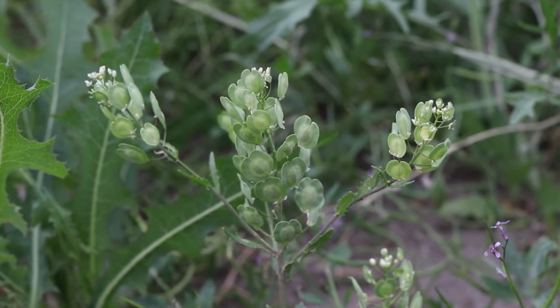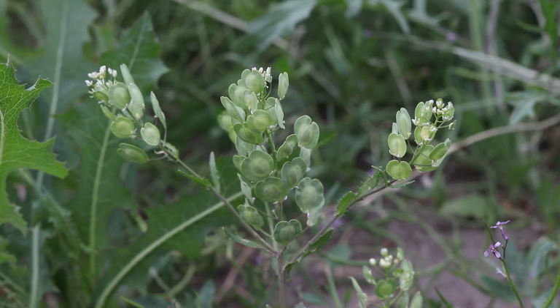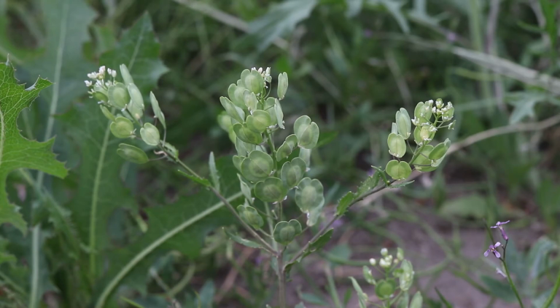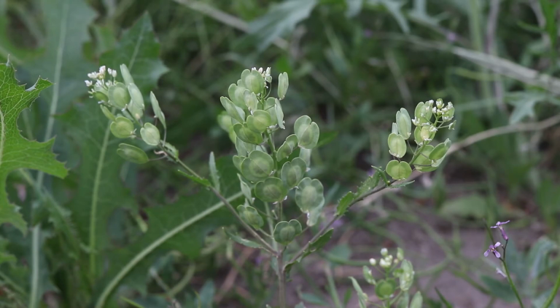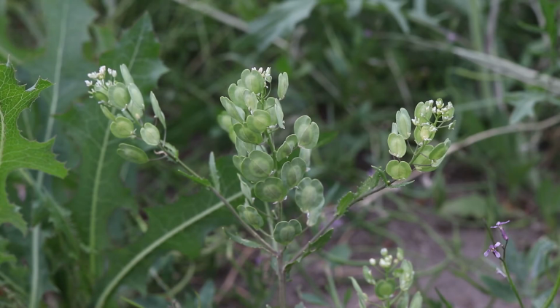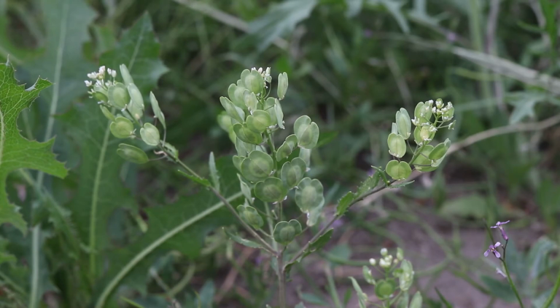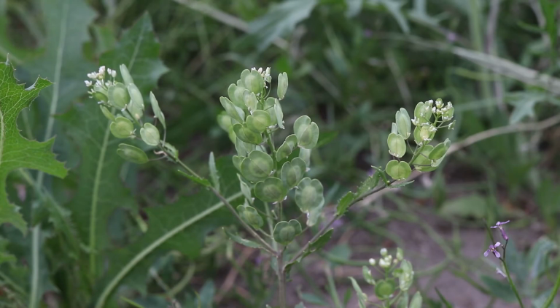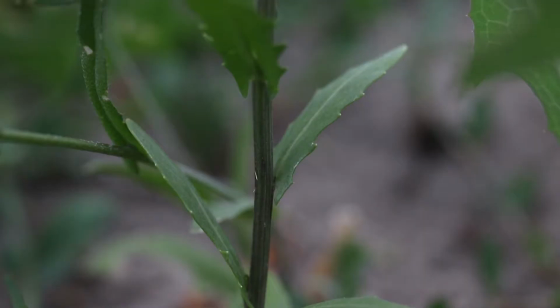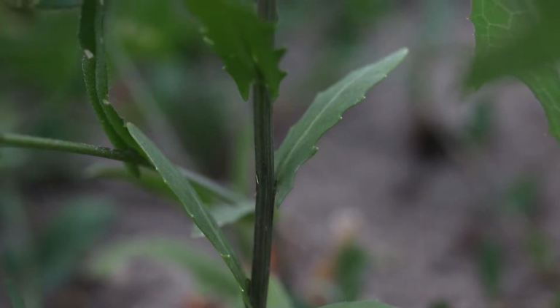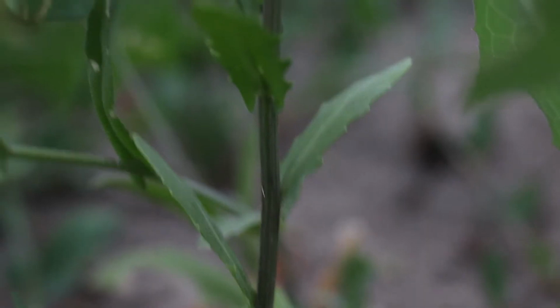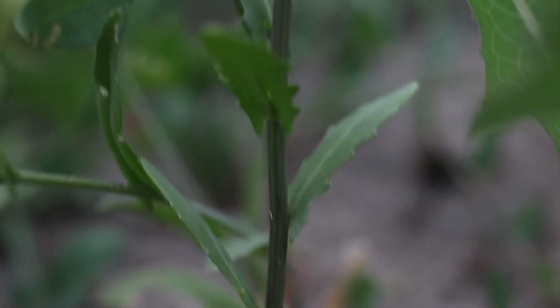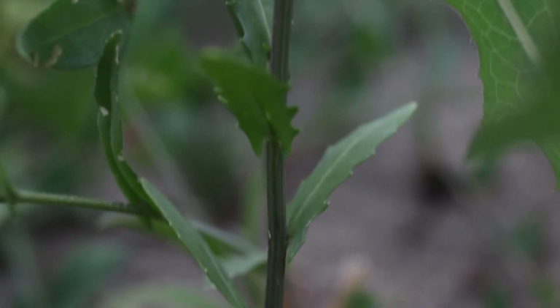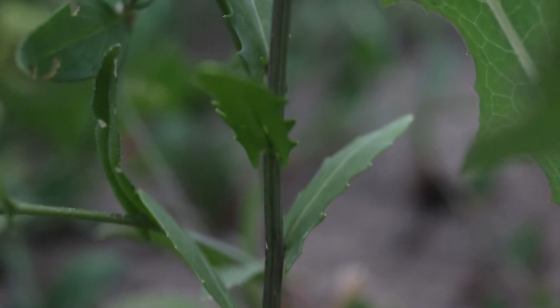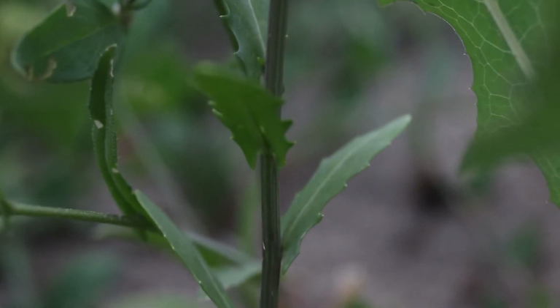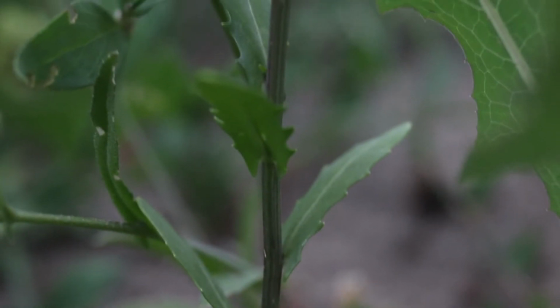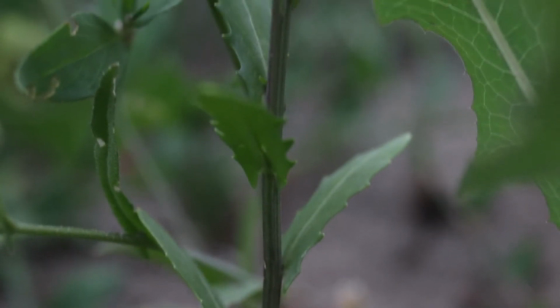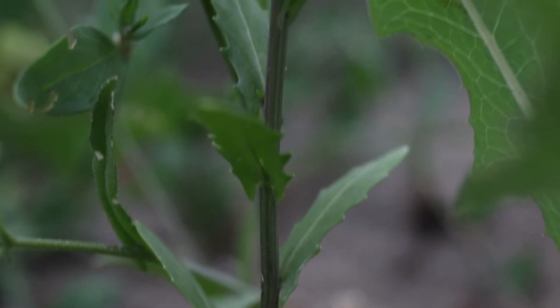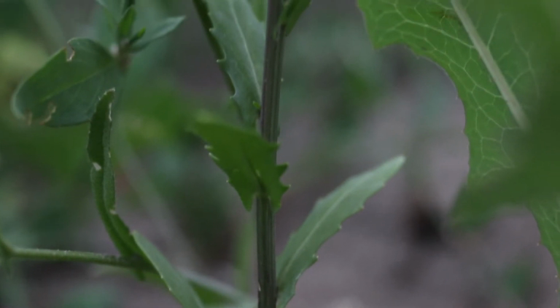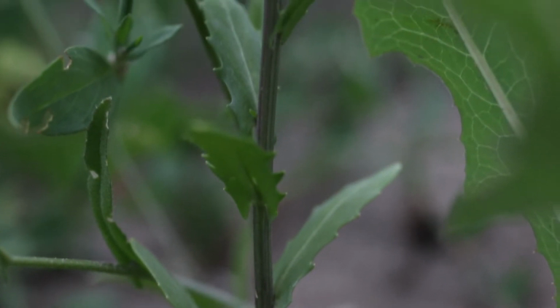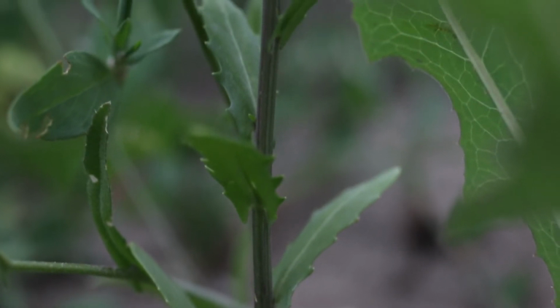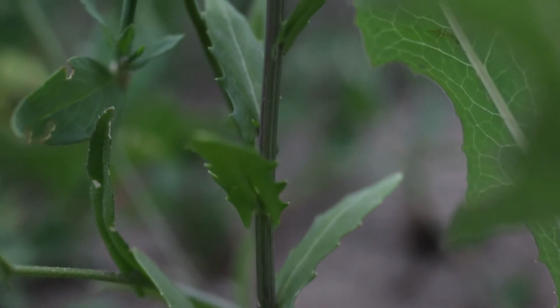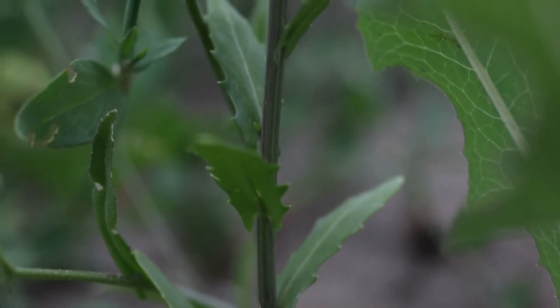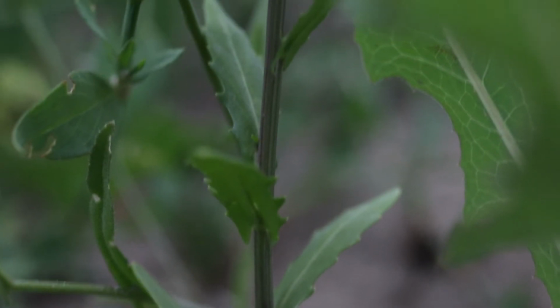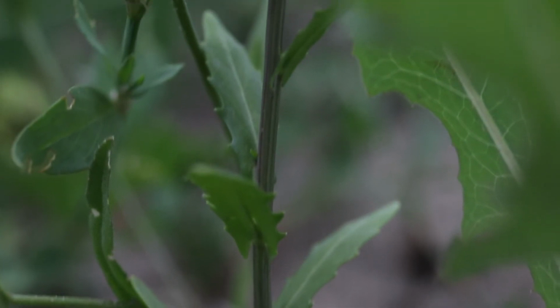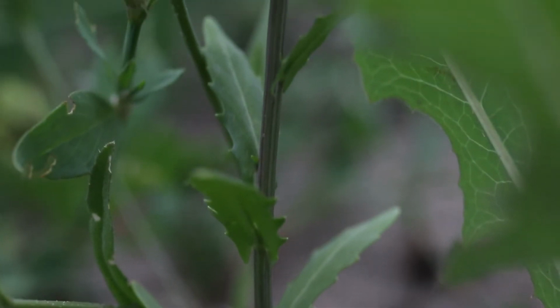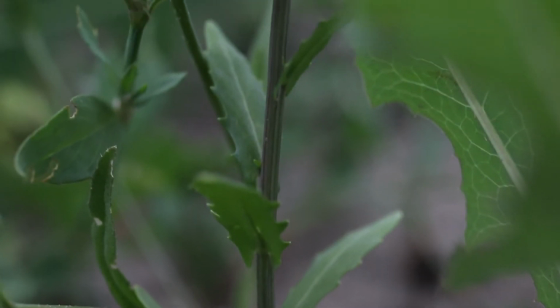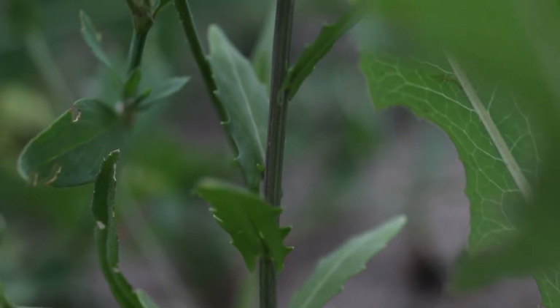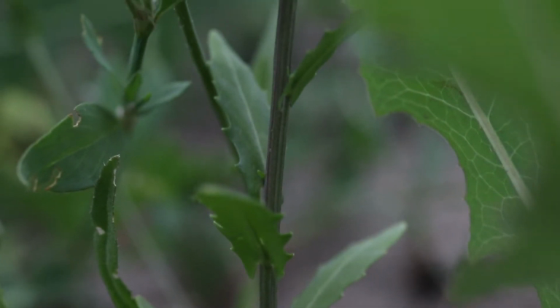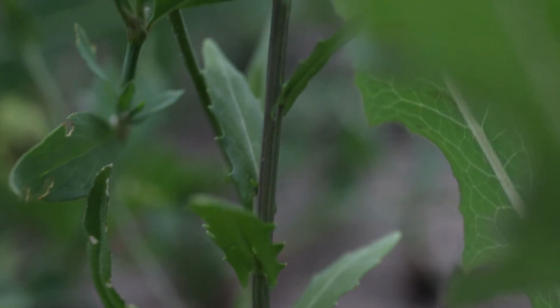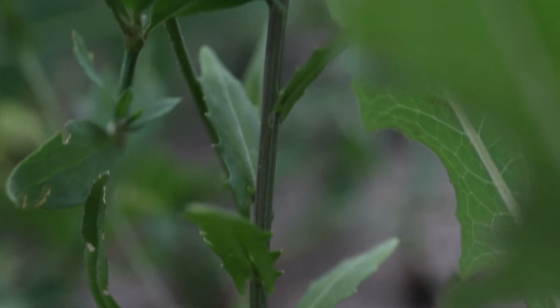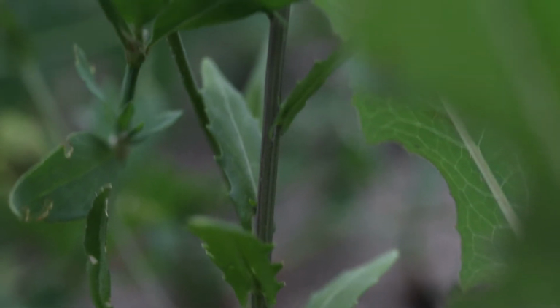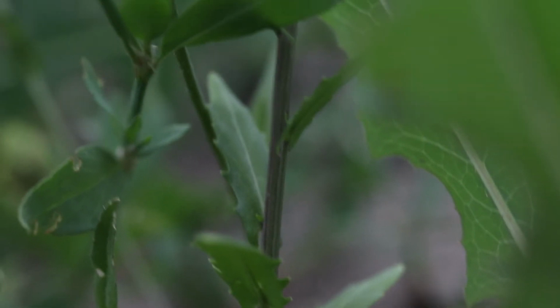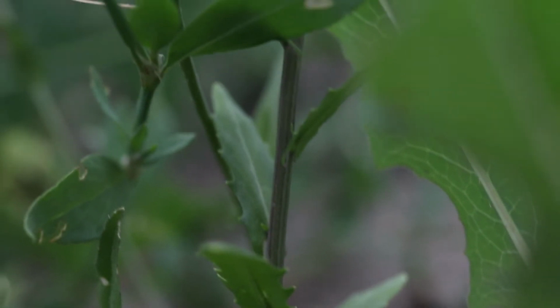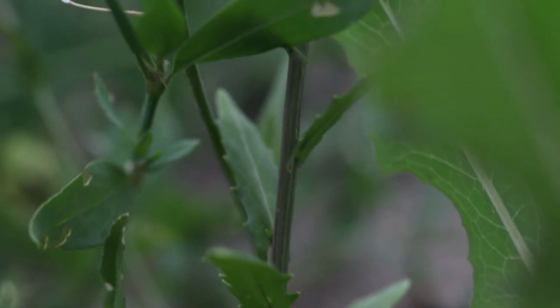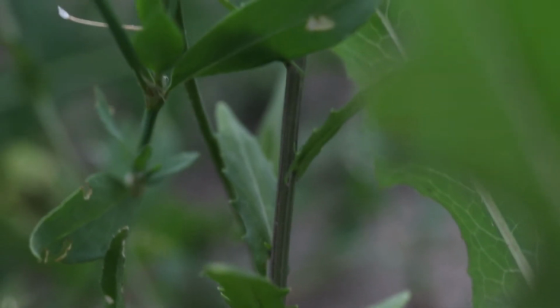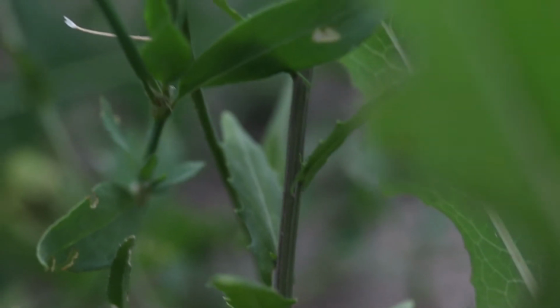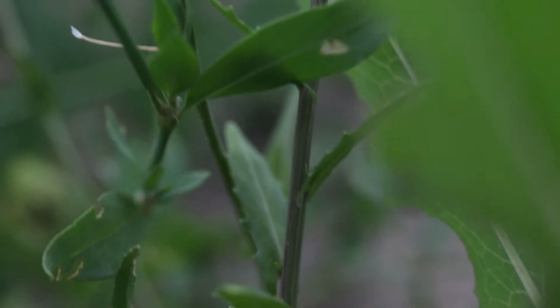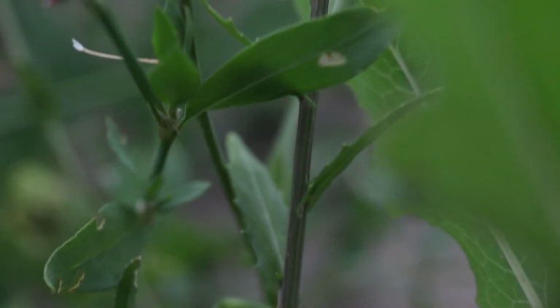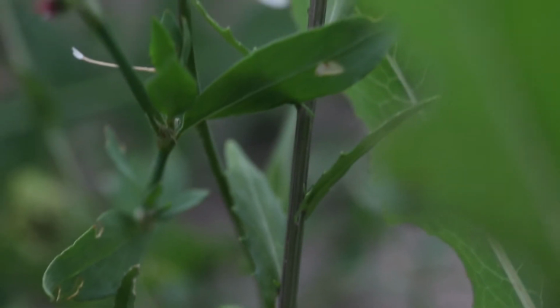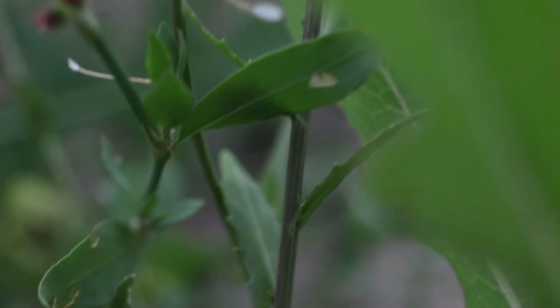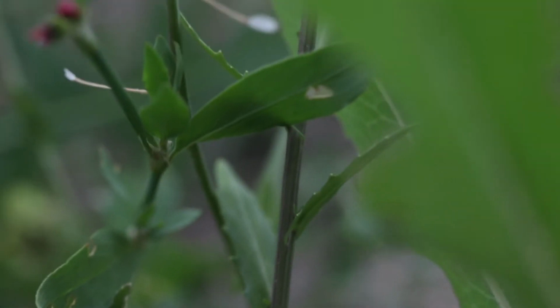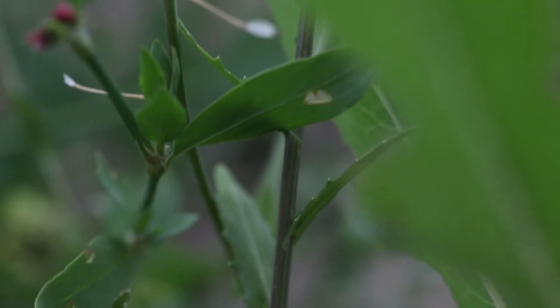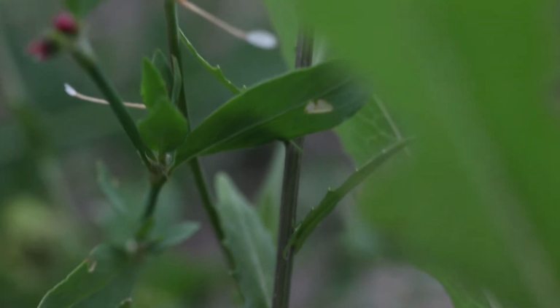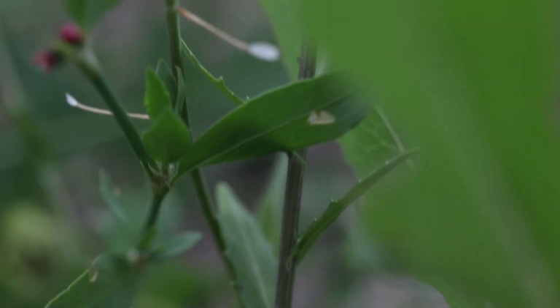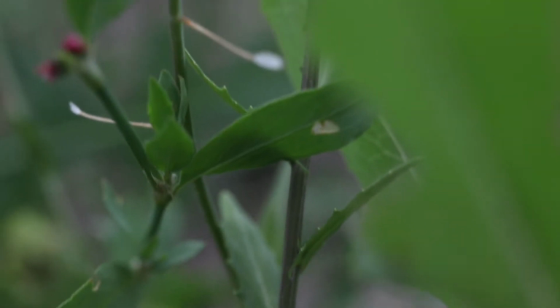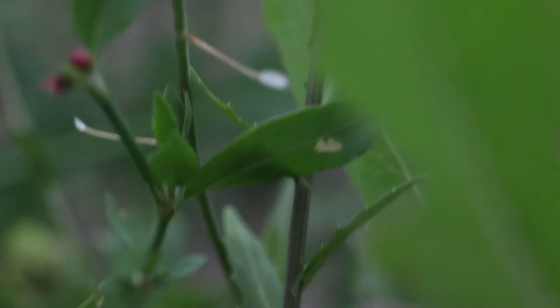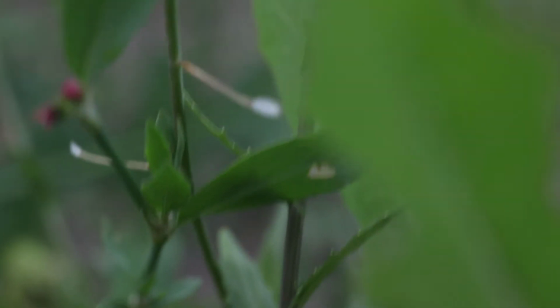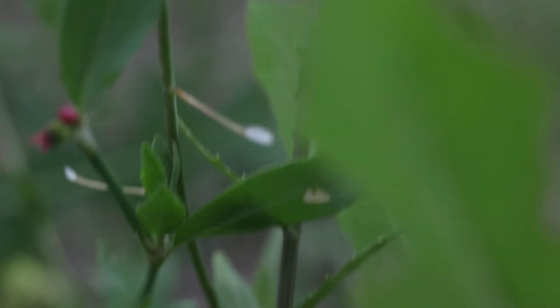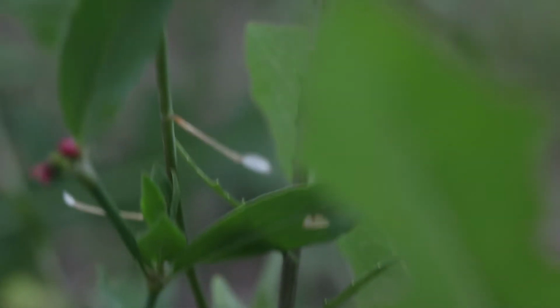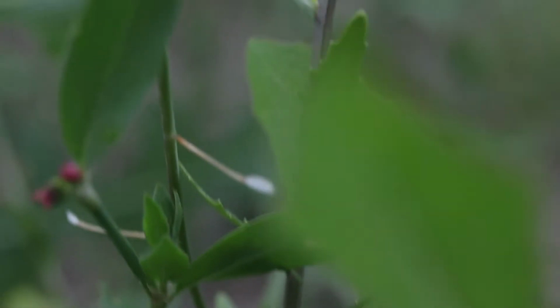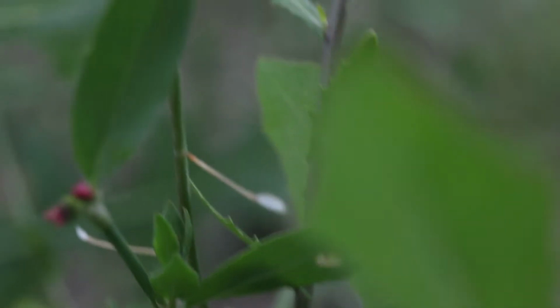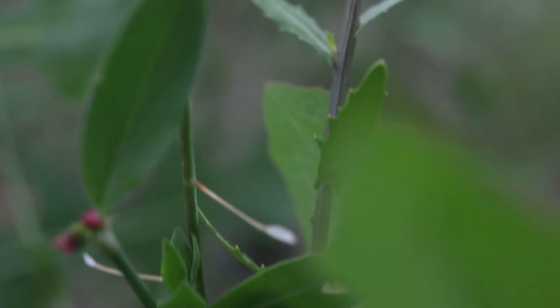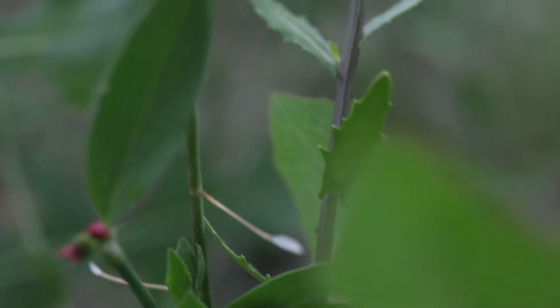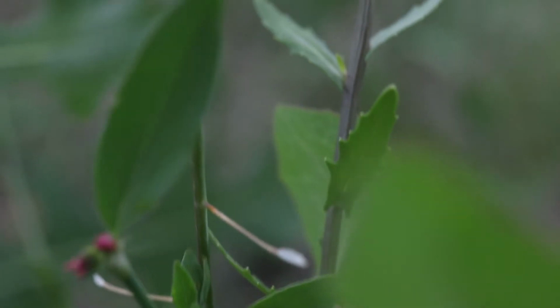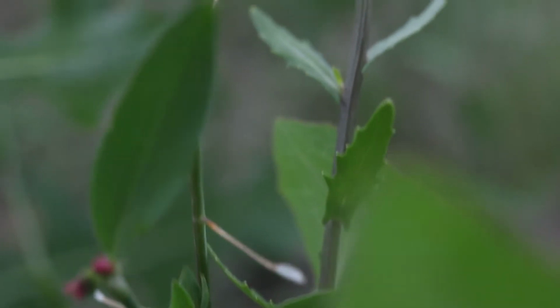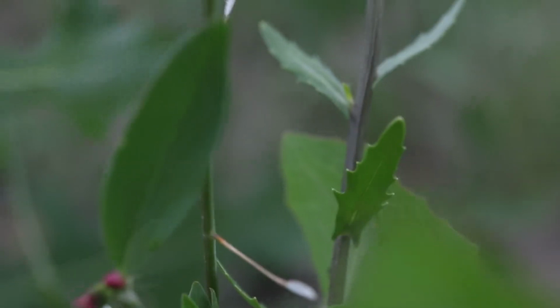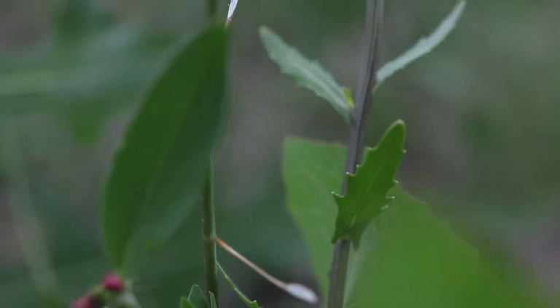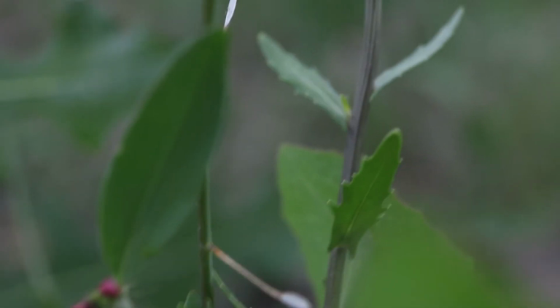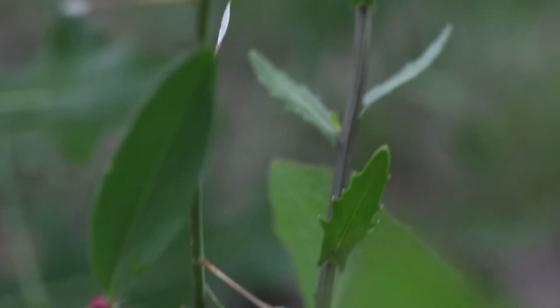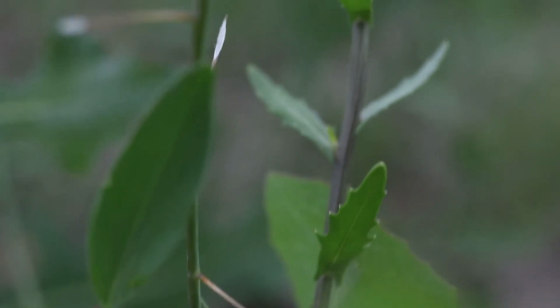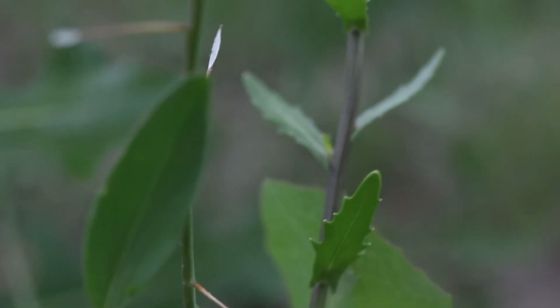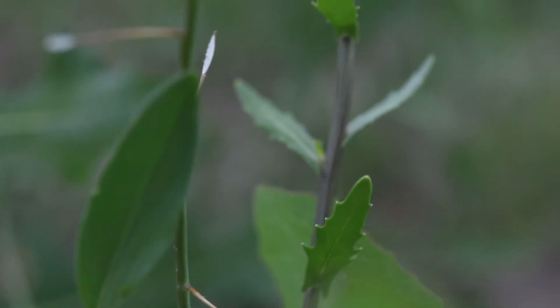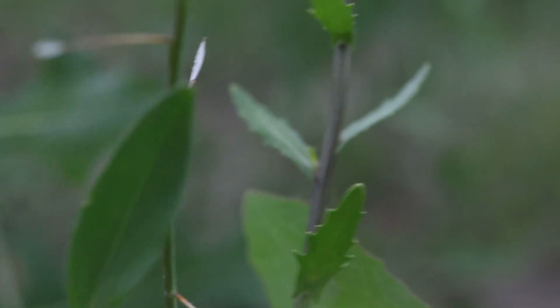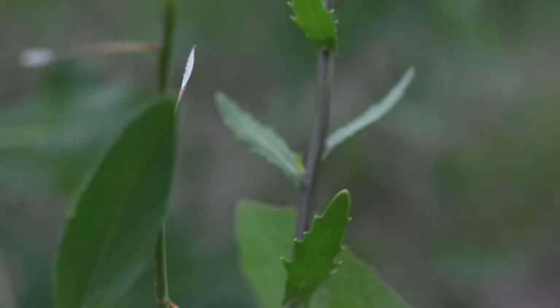The plant initially grows as a small basal rosette, which quickly gives way to tall branched stems topped with long flower spikes.